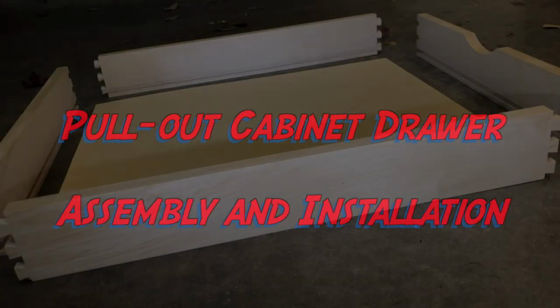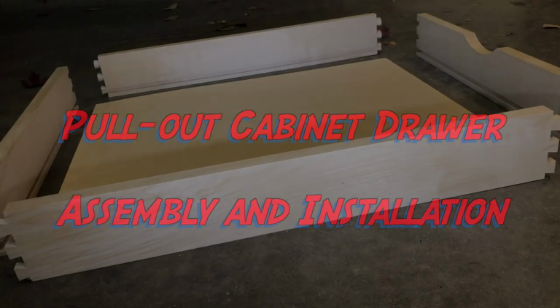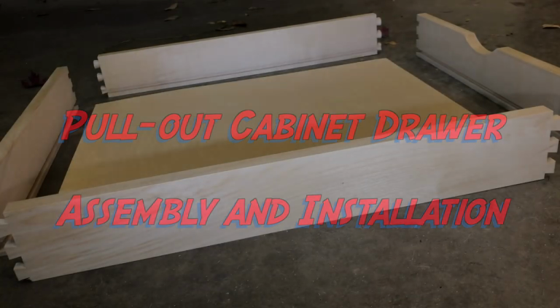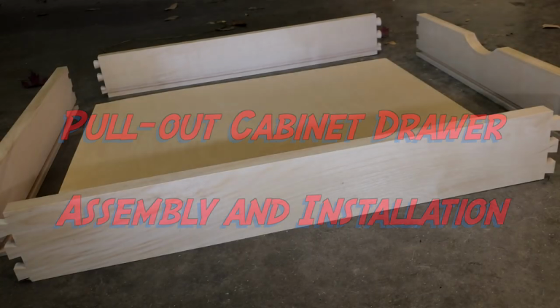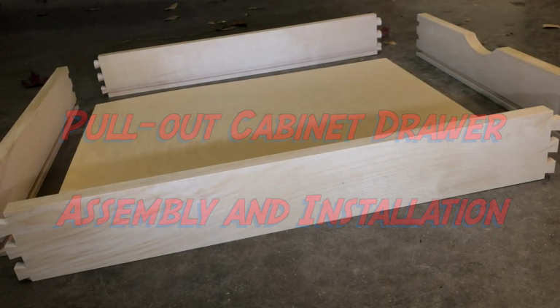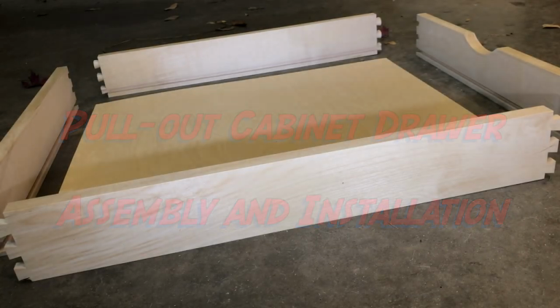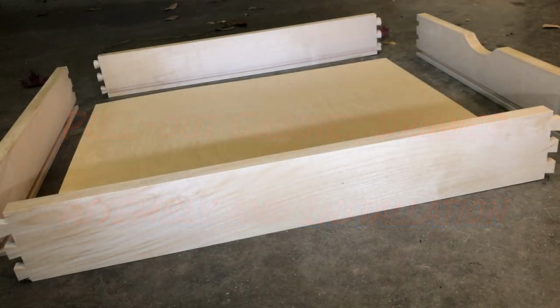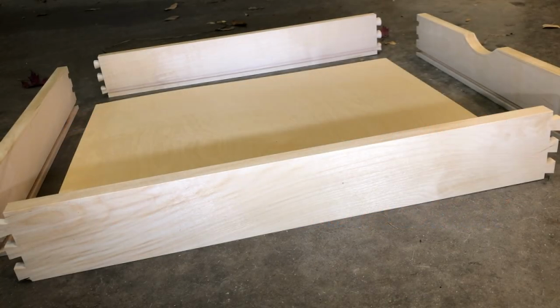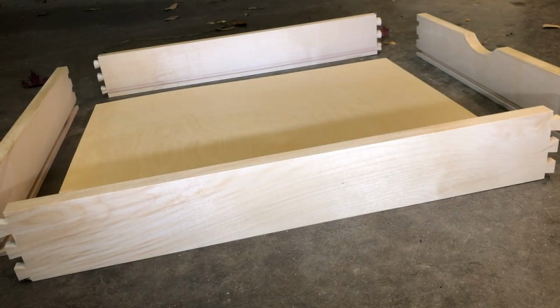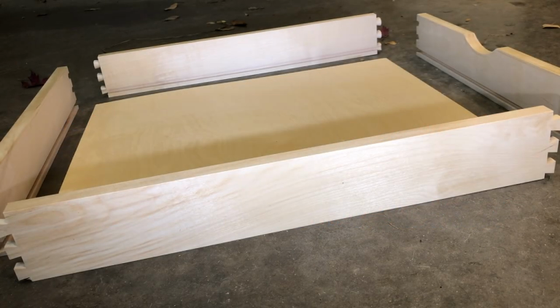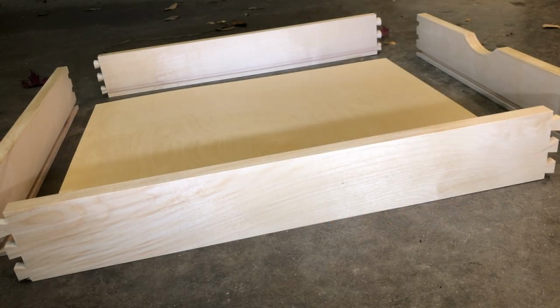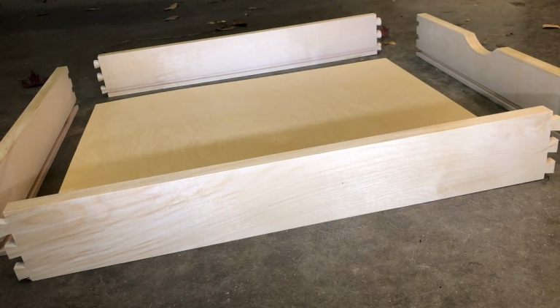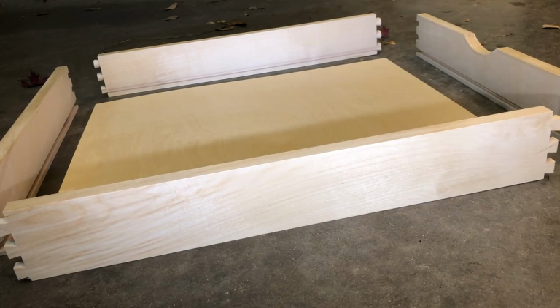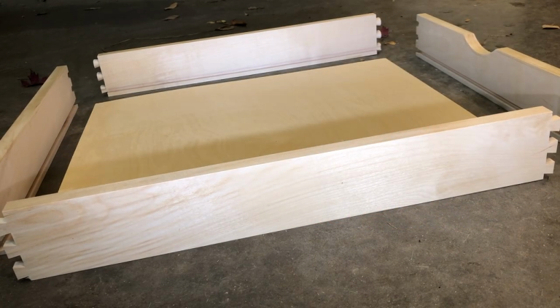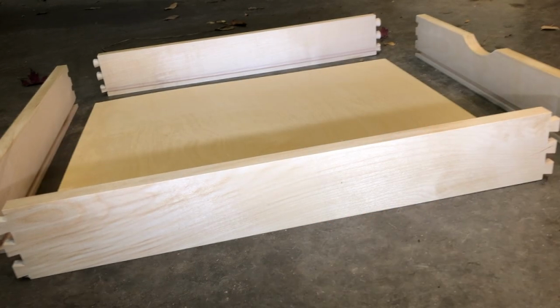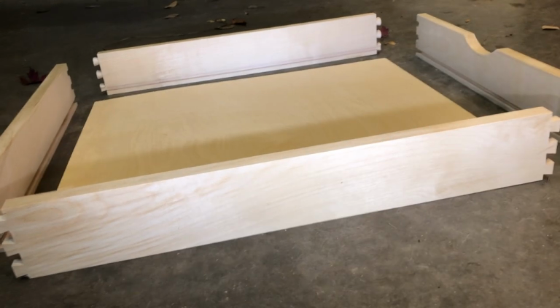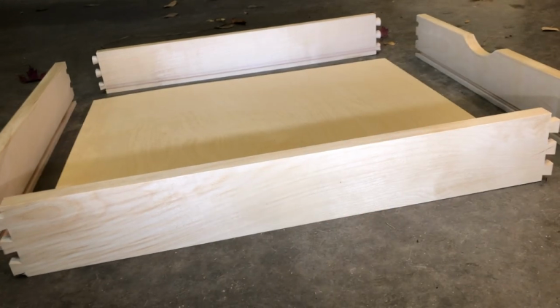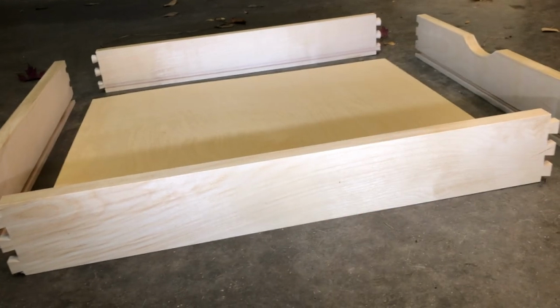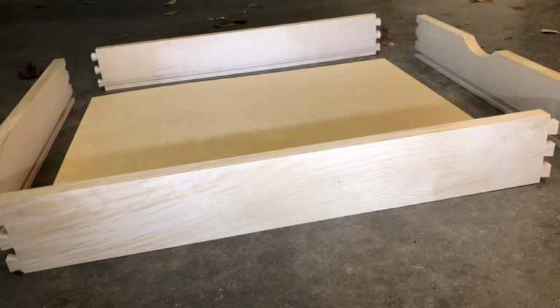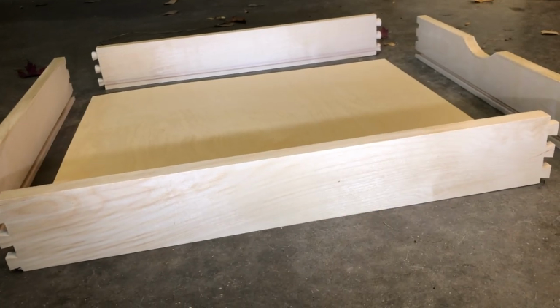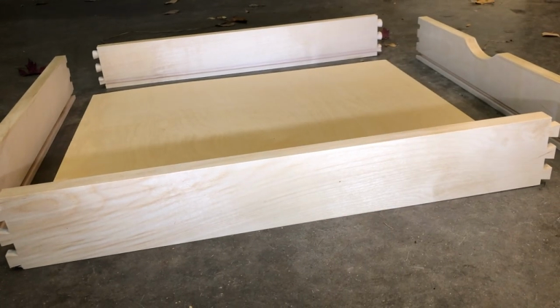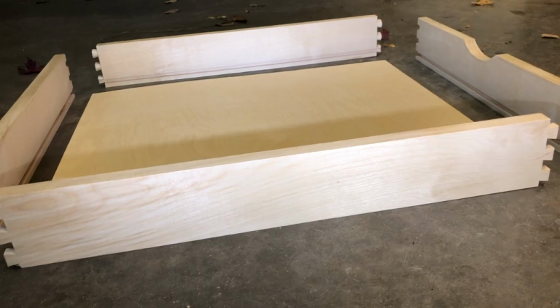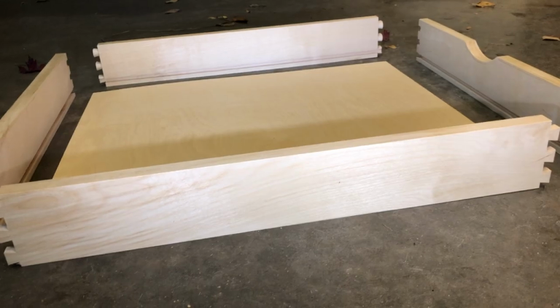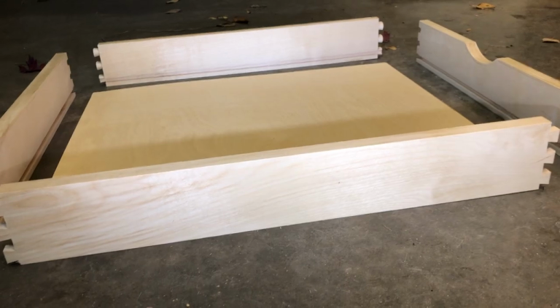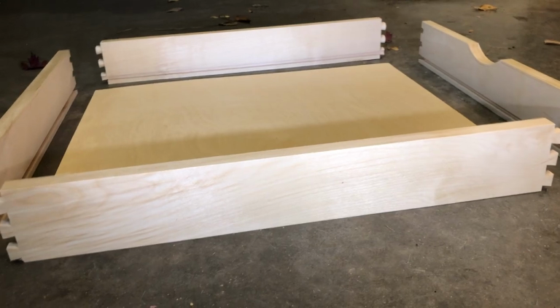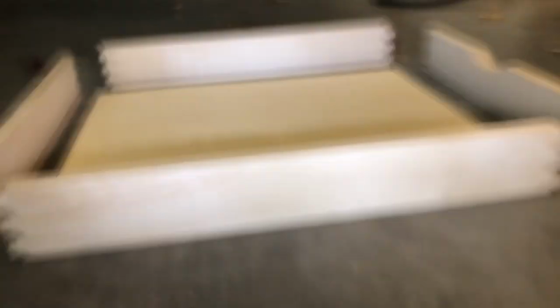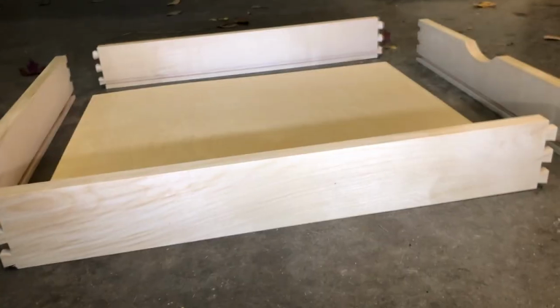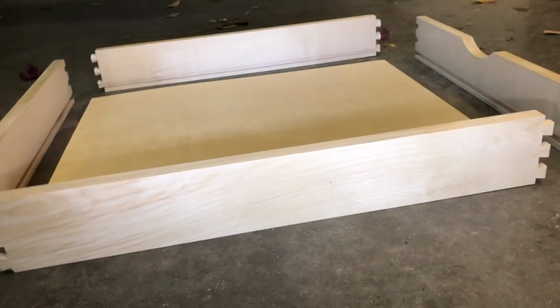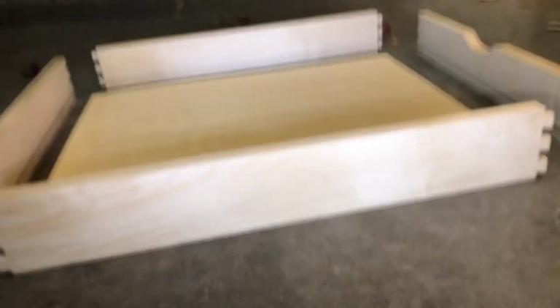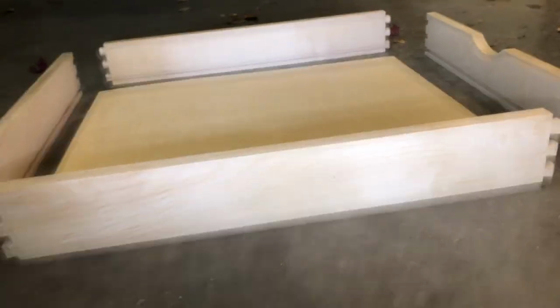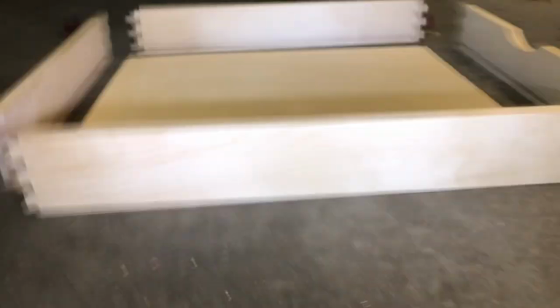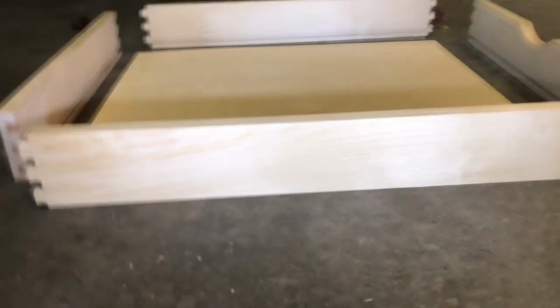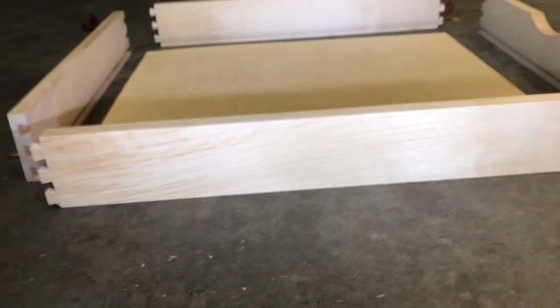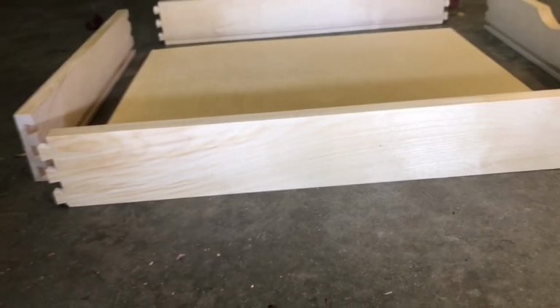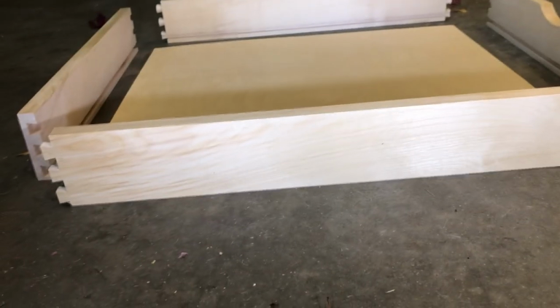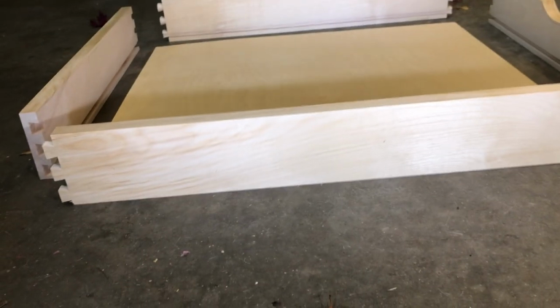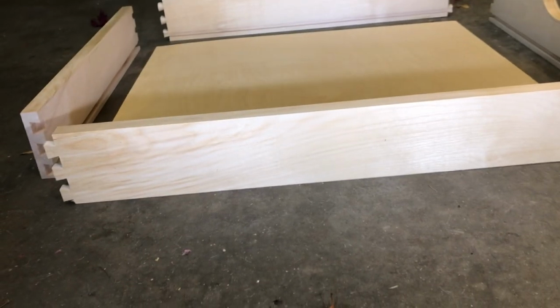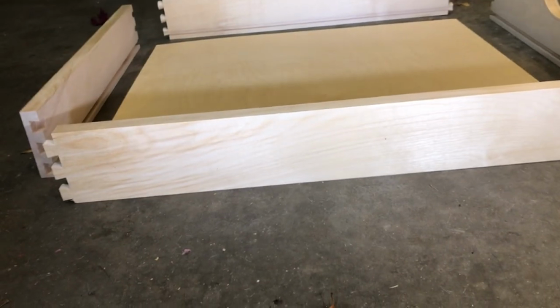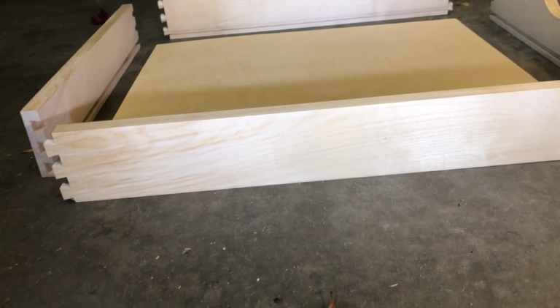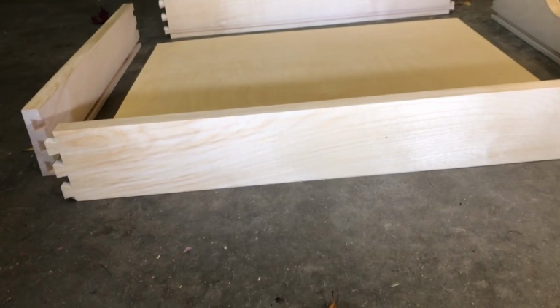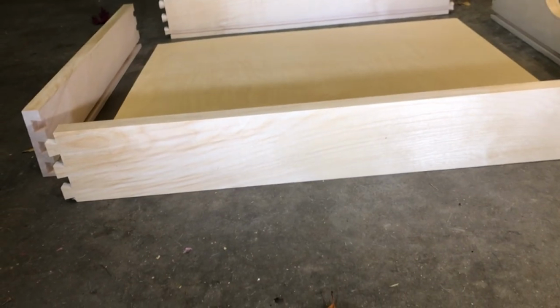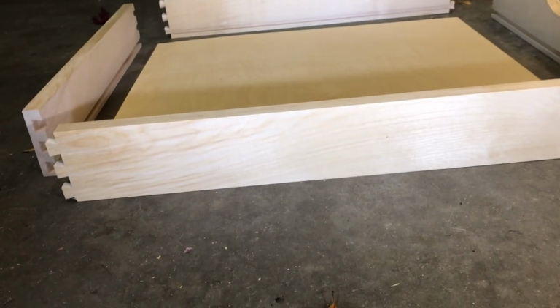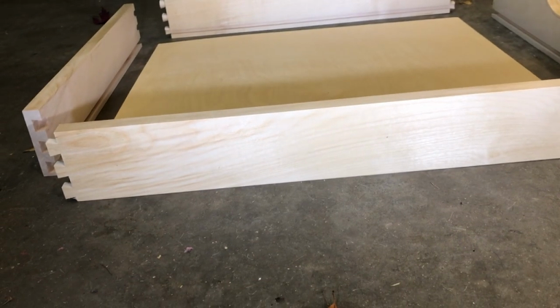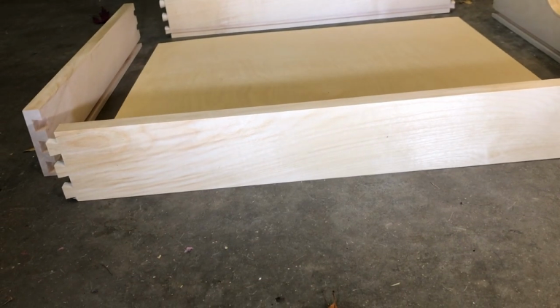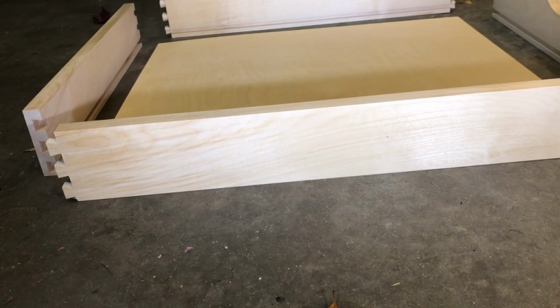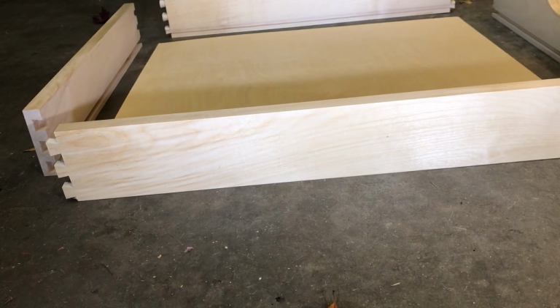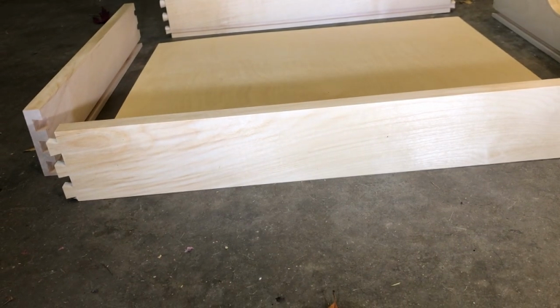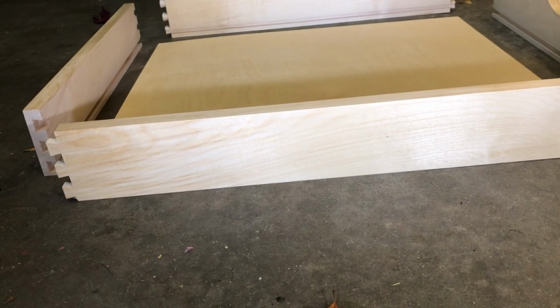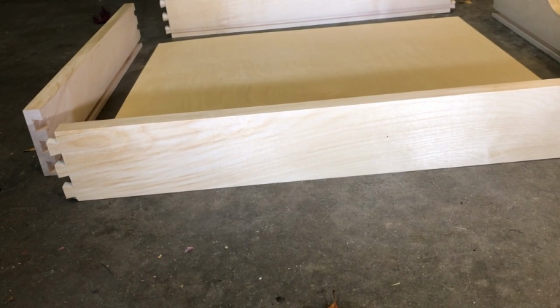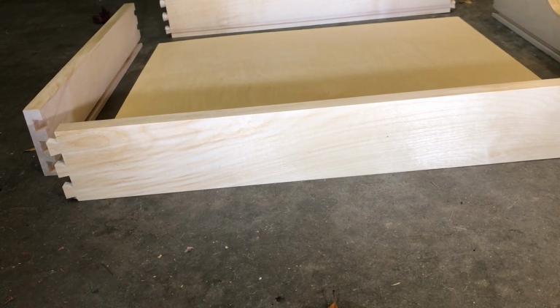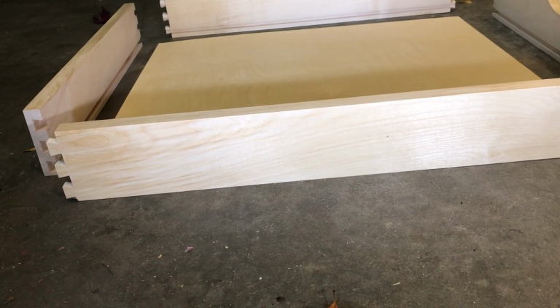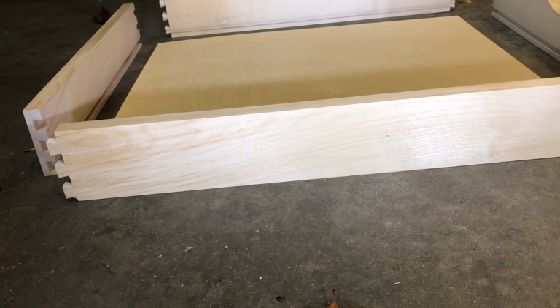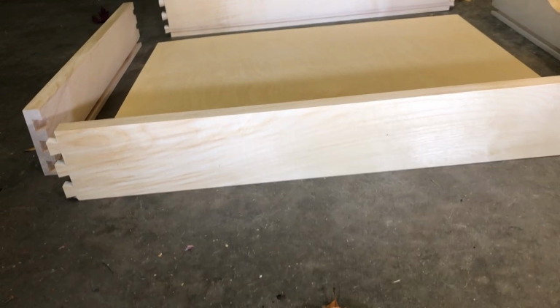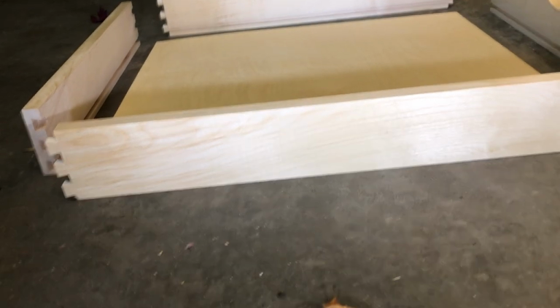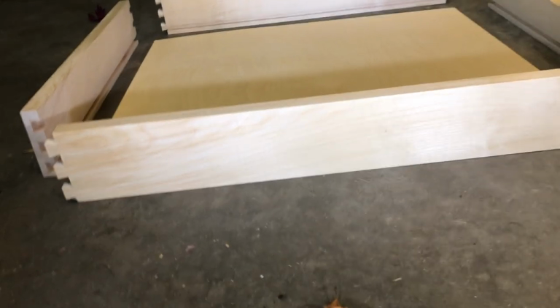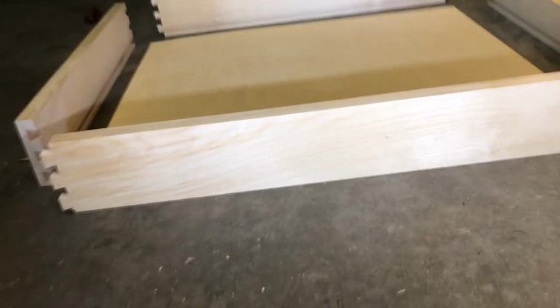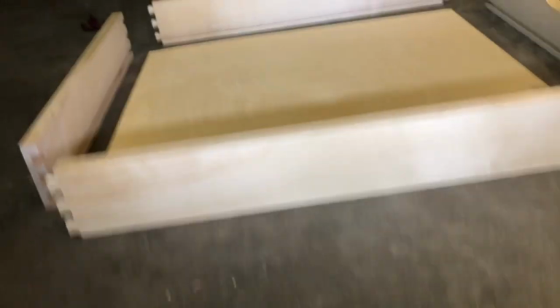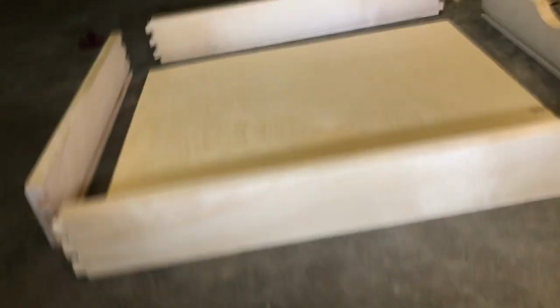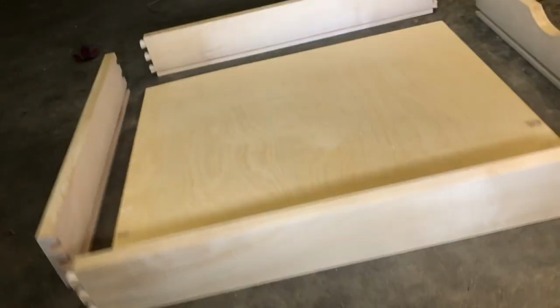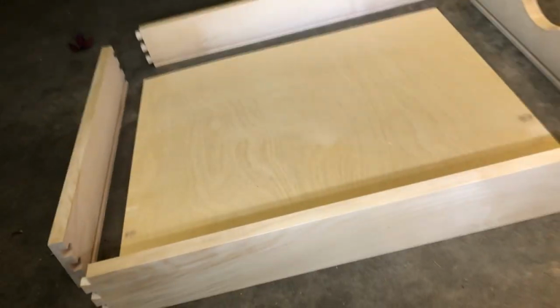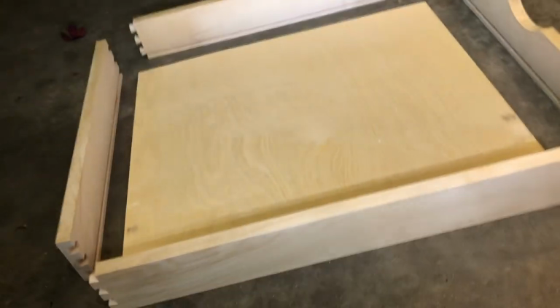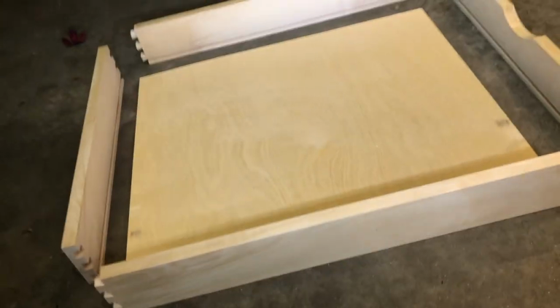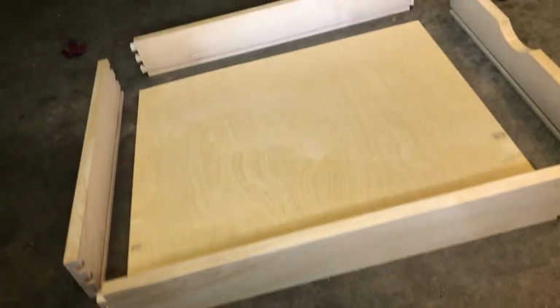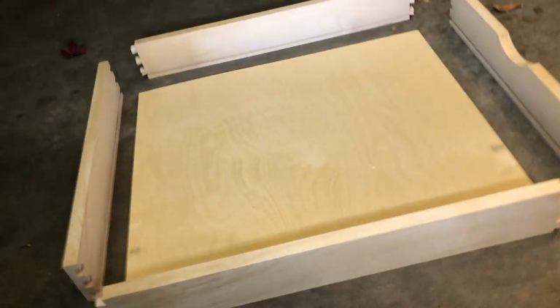Hey, Fixit Tony here. Today I'm going to be assembling a box, a drawer box.